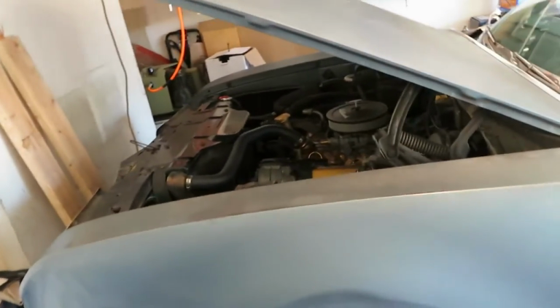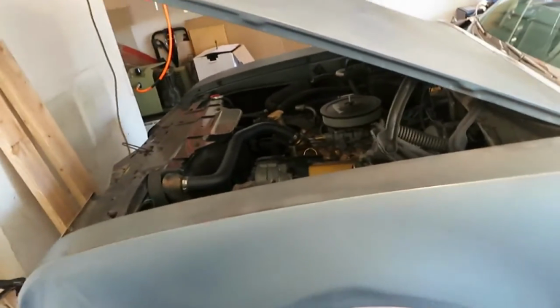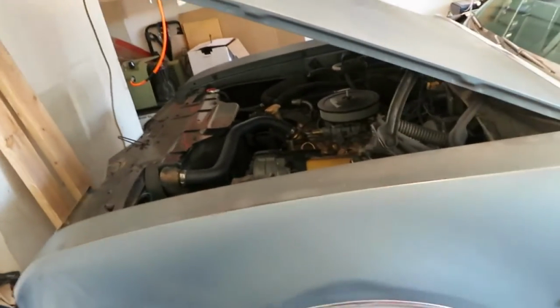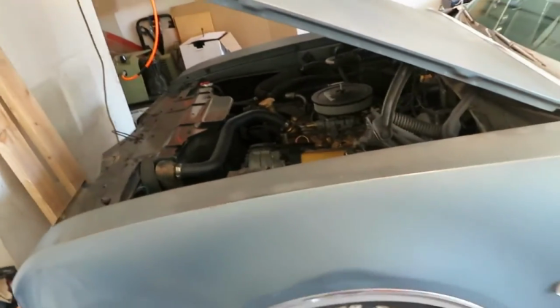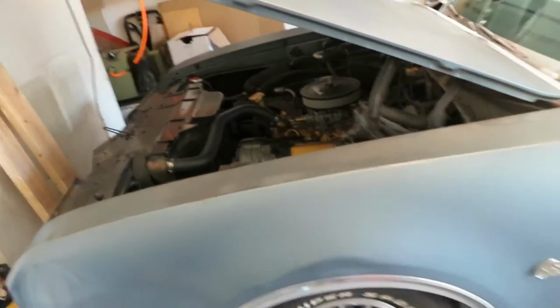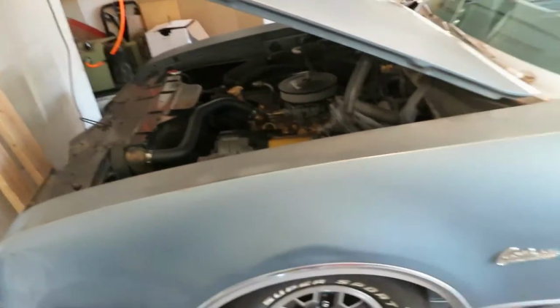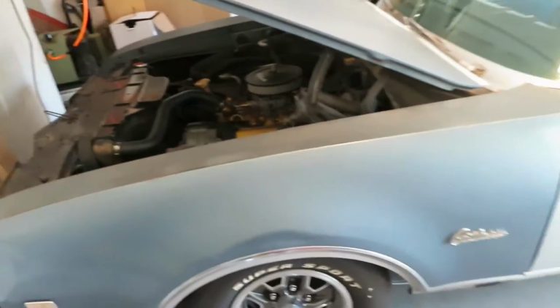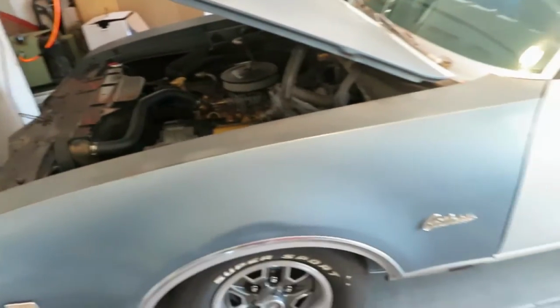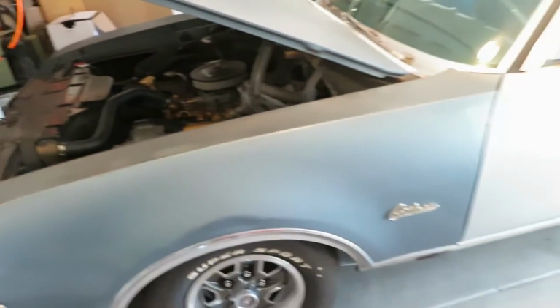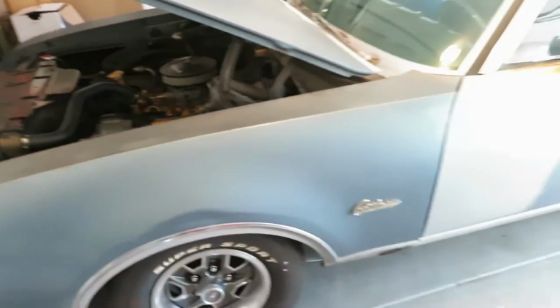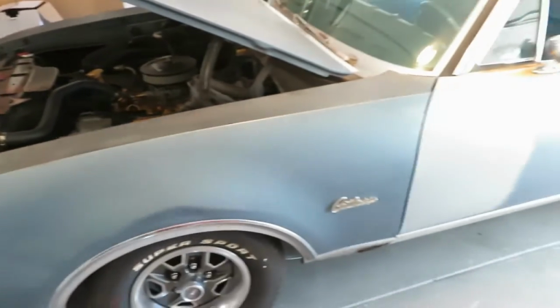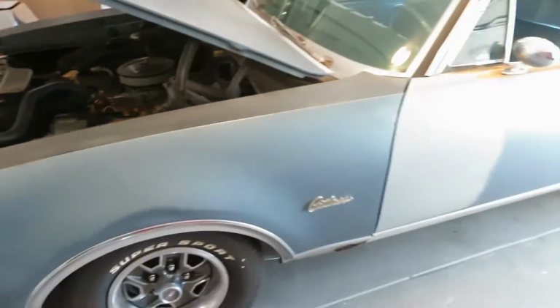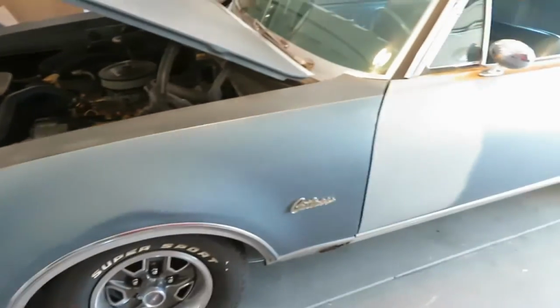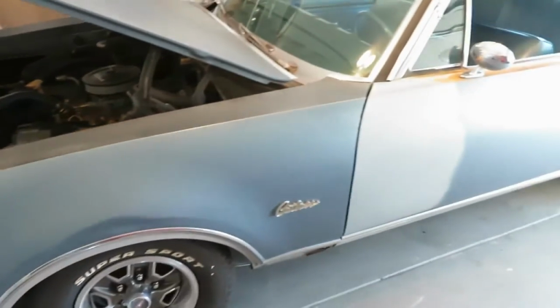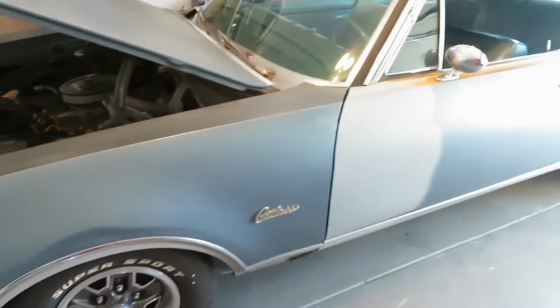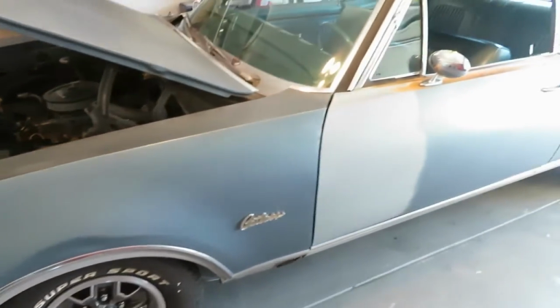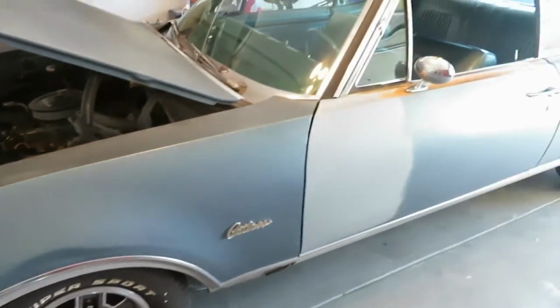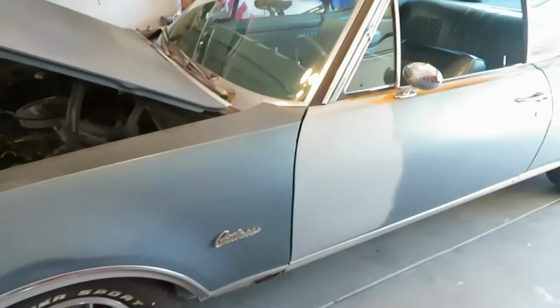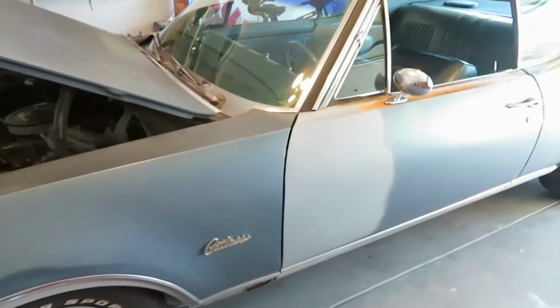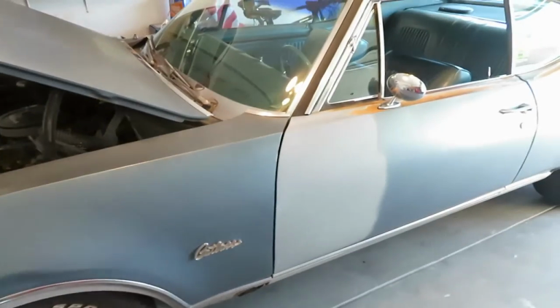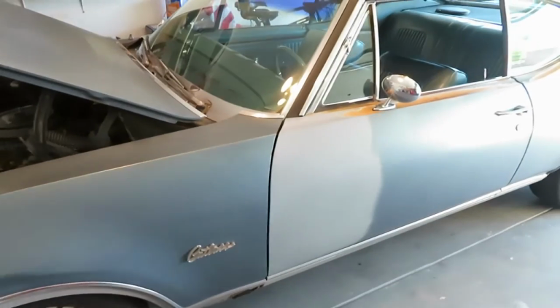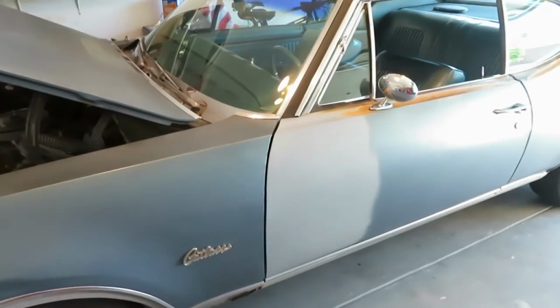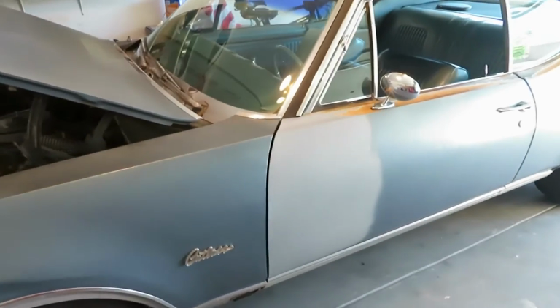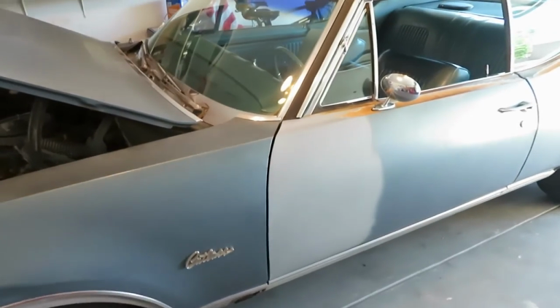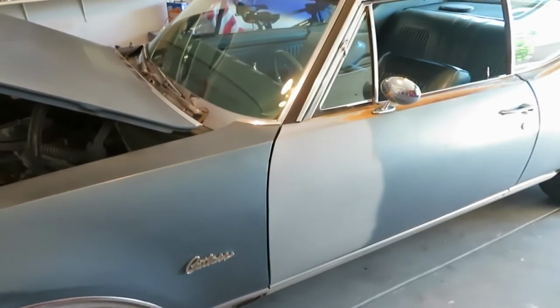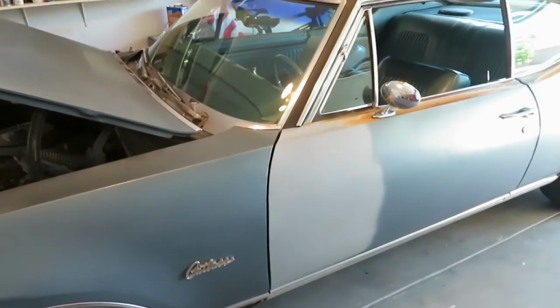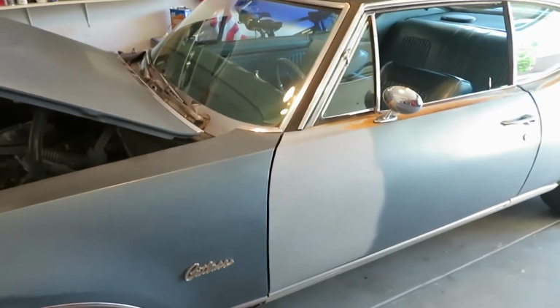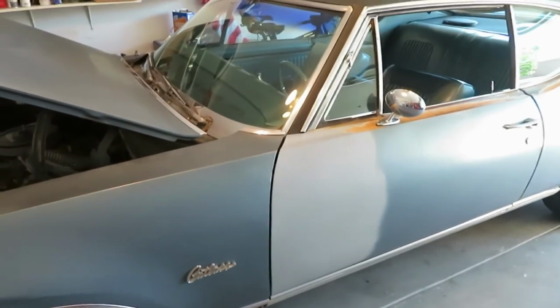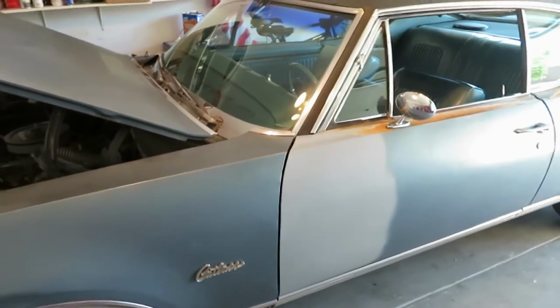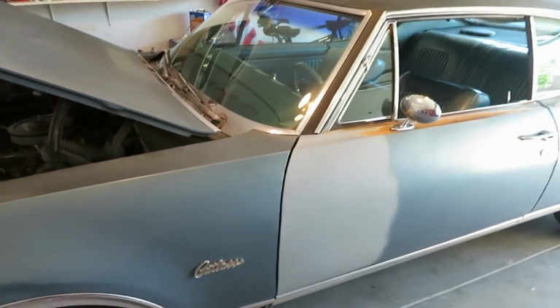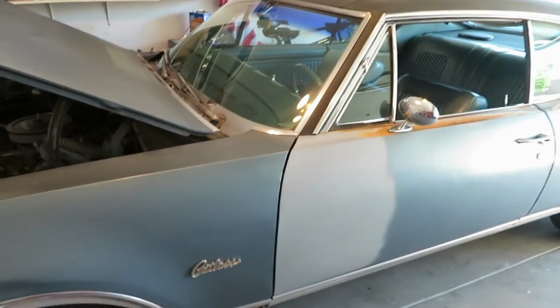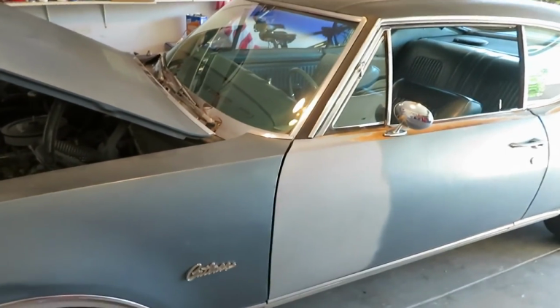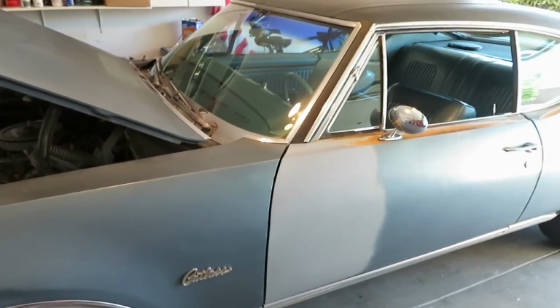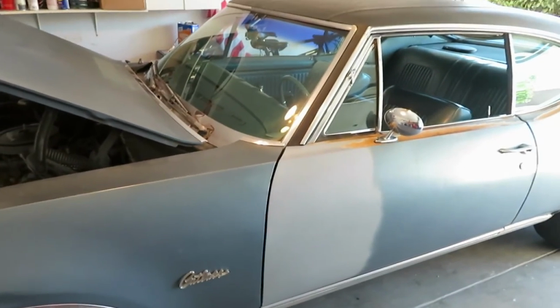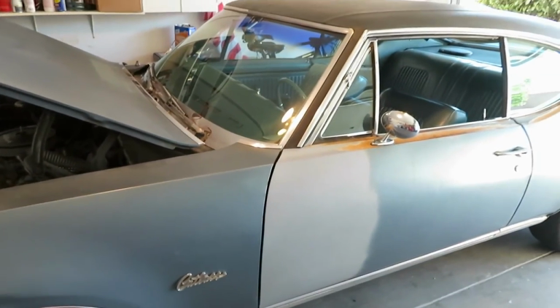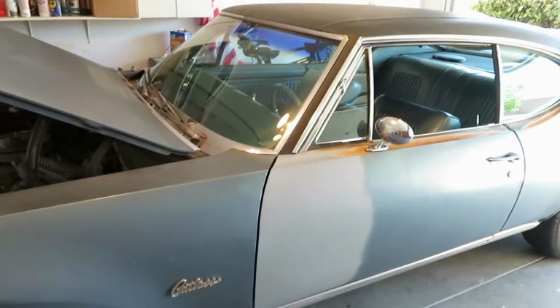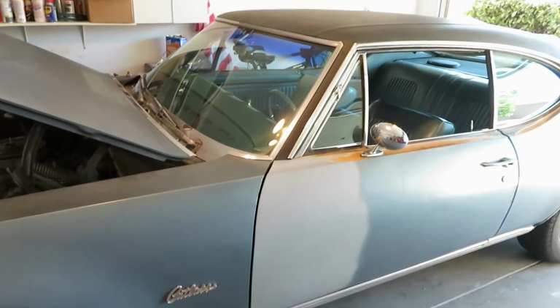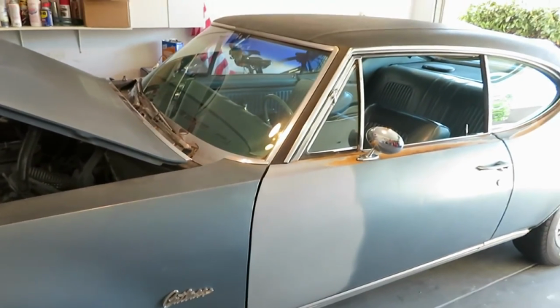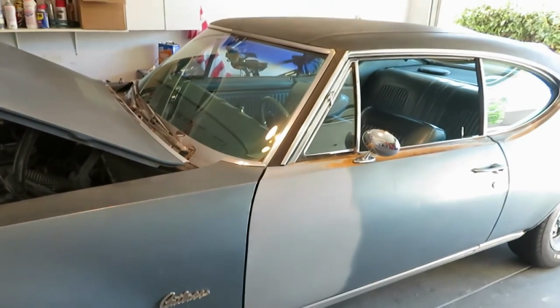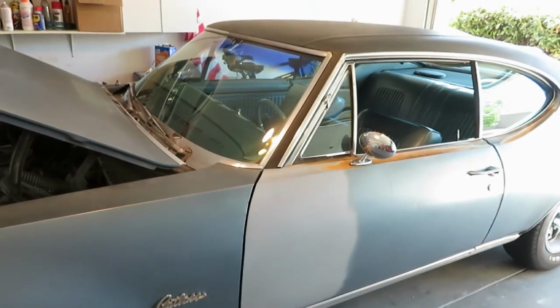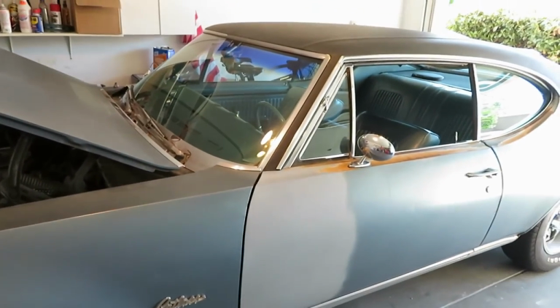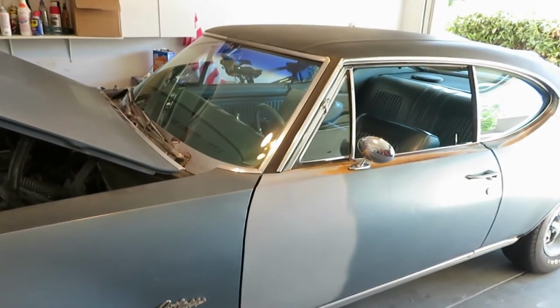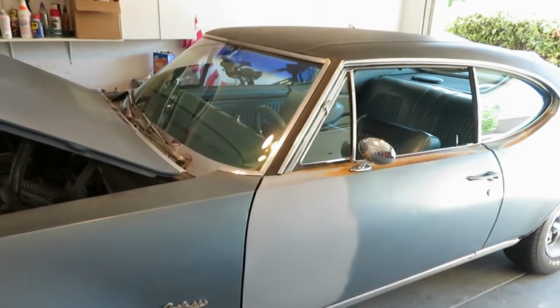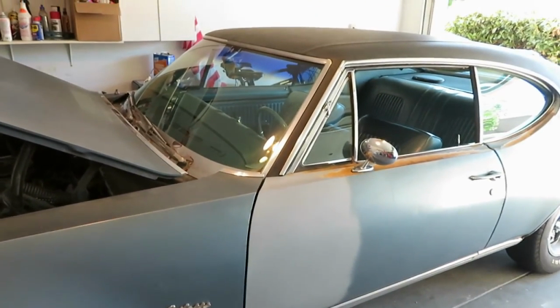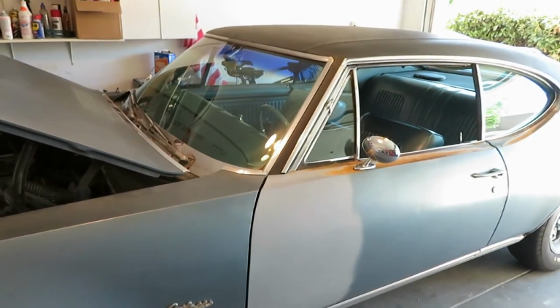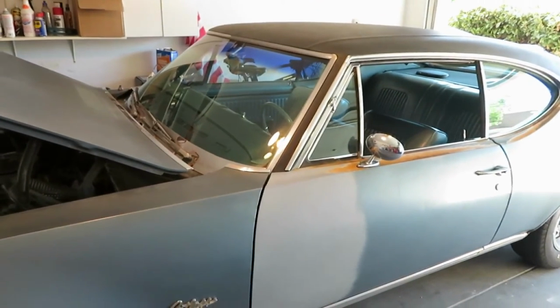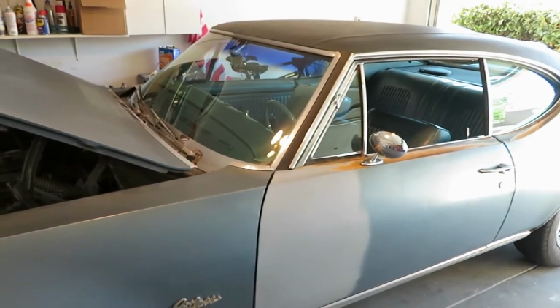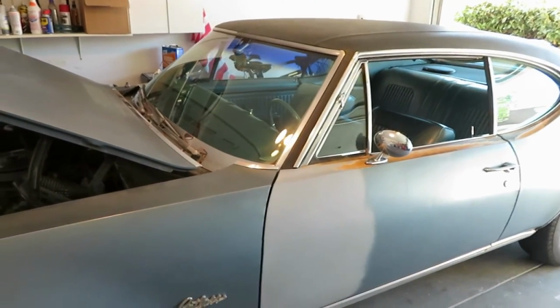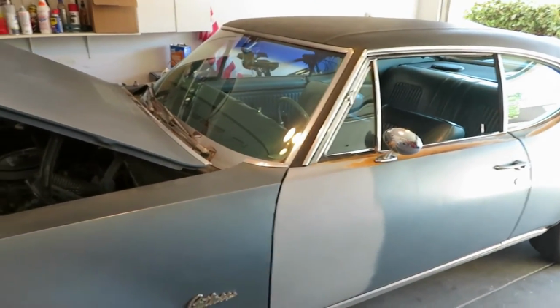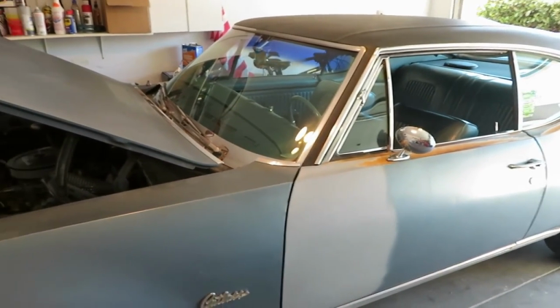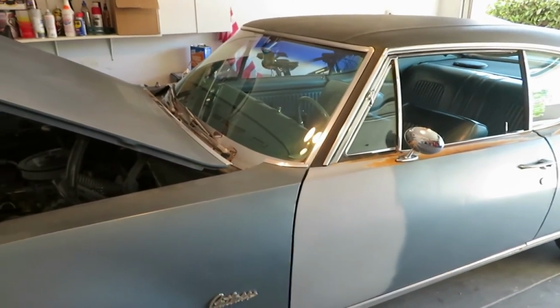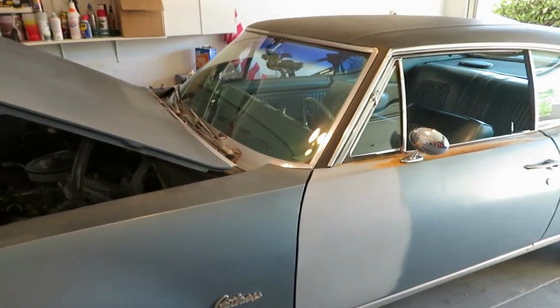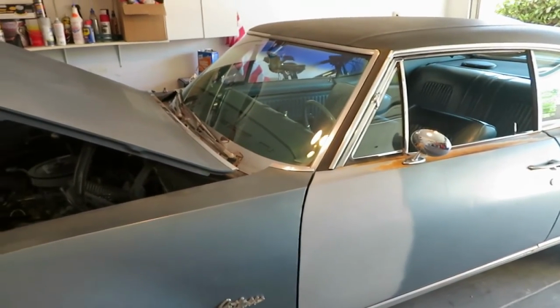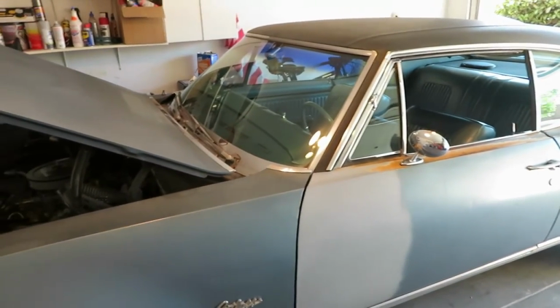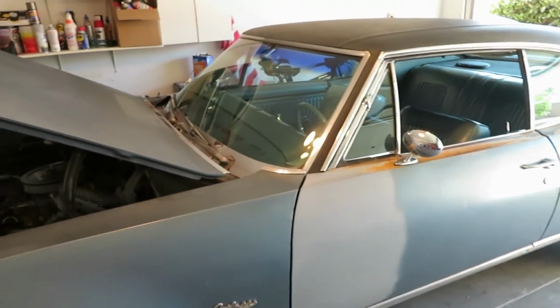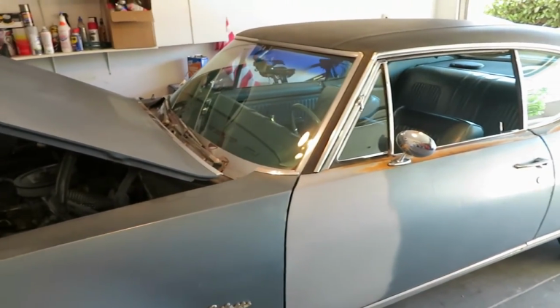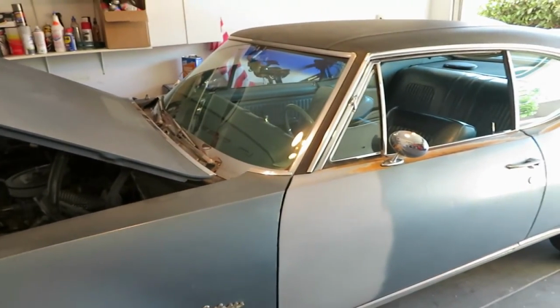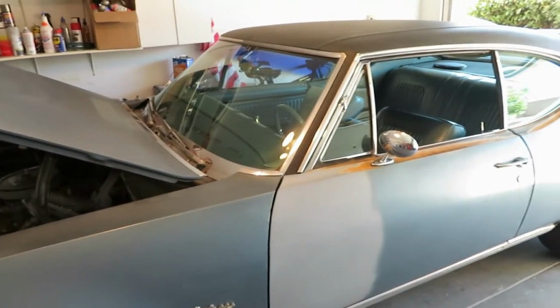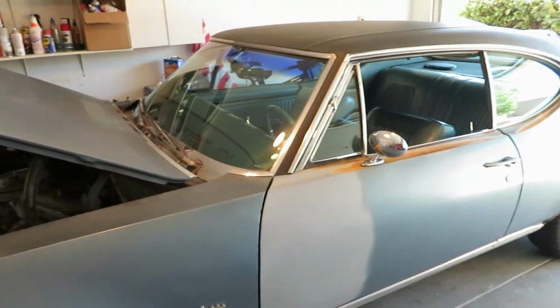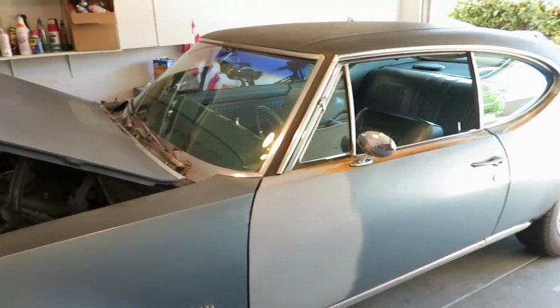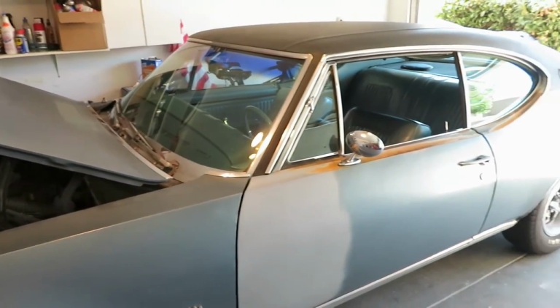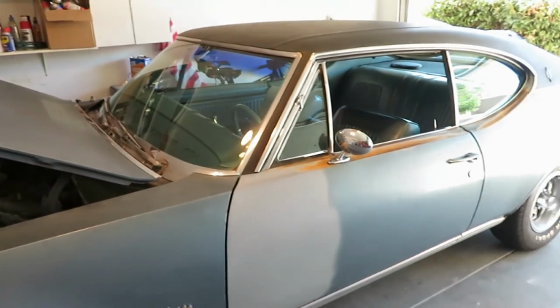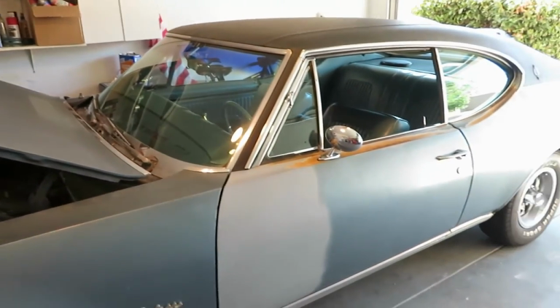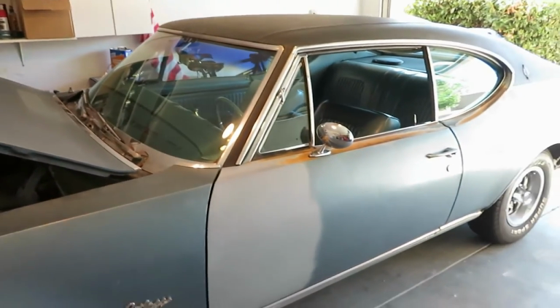The new transmission has a little leak — going to get that looked at. That's under warranty, so they'll get that fixed.